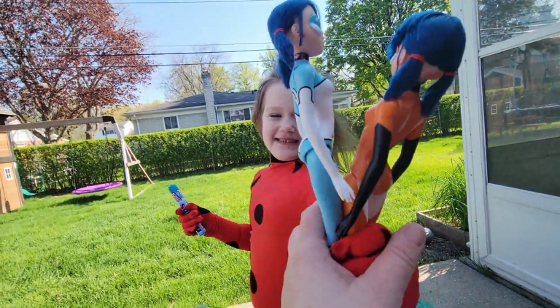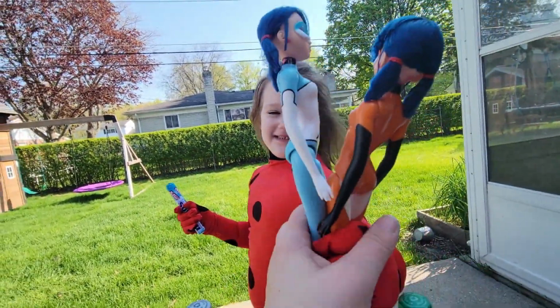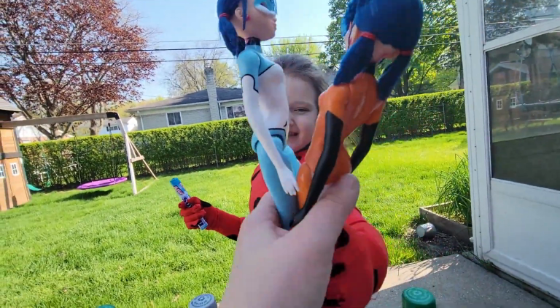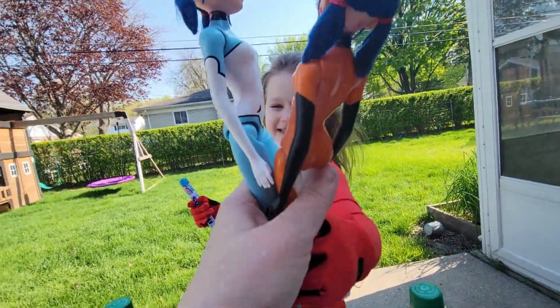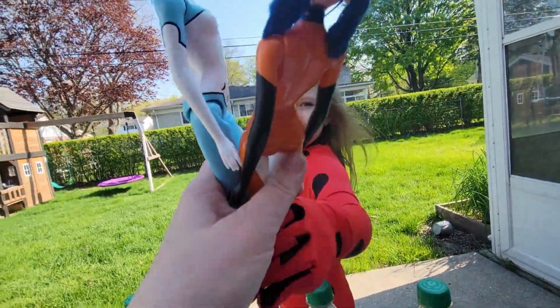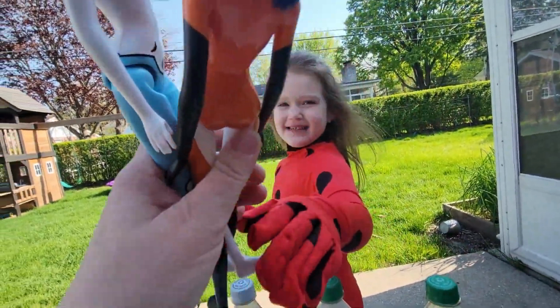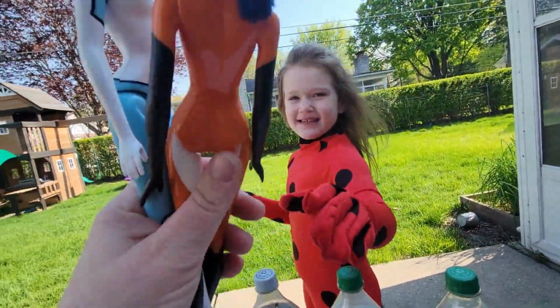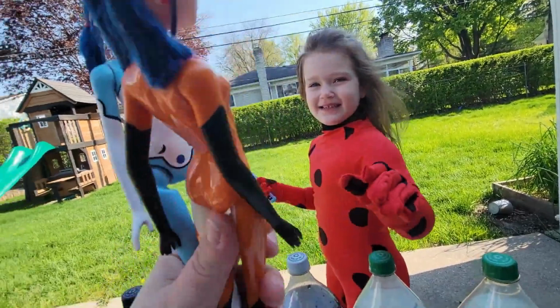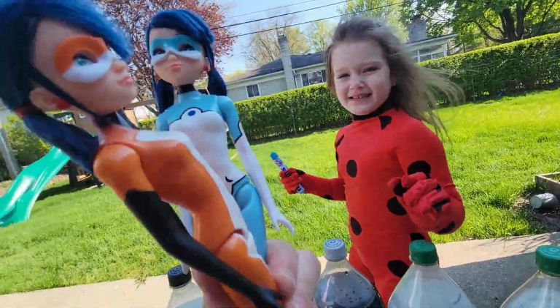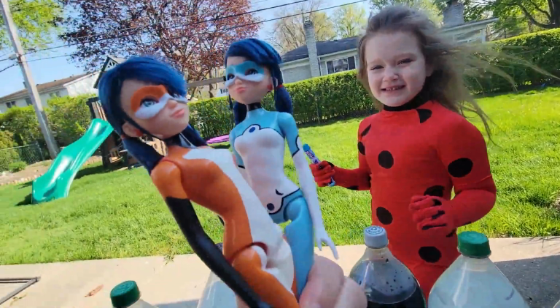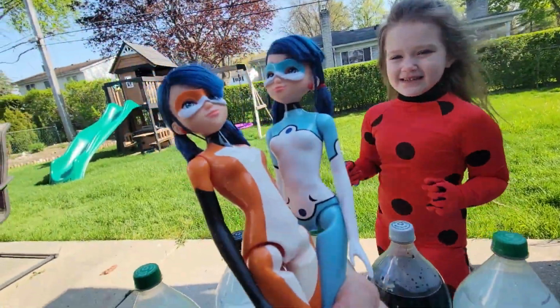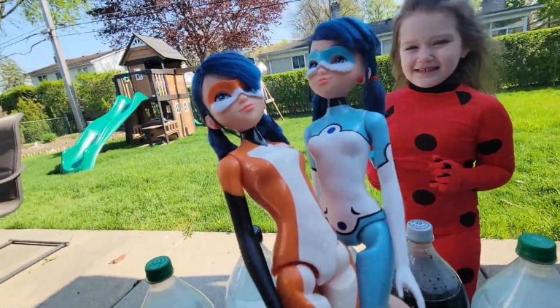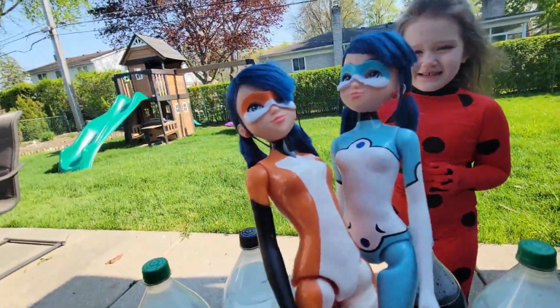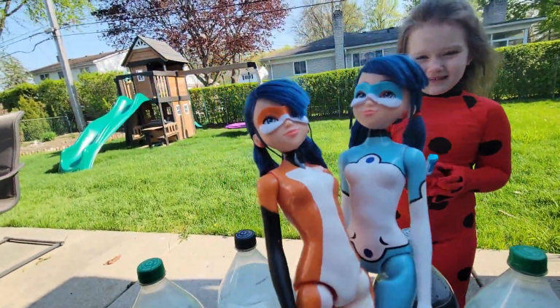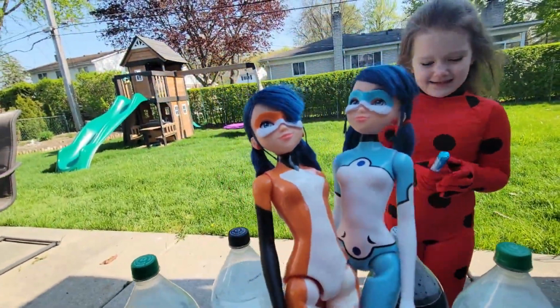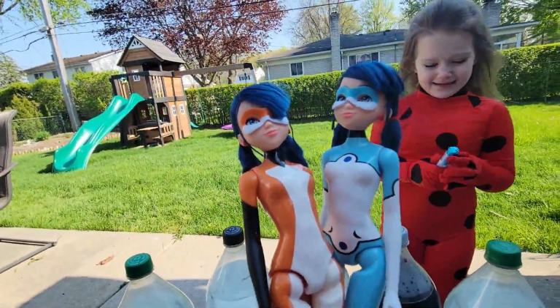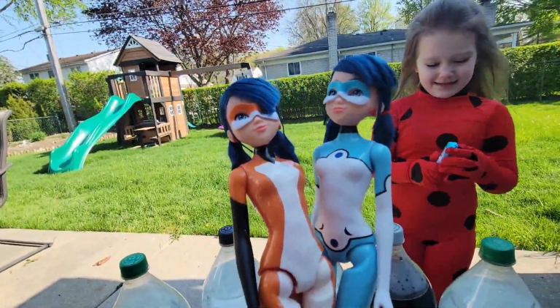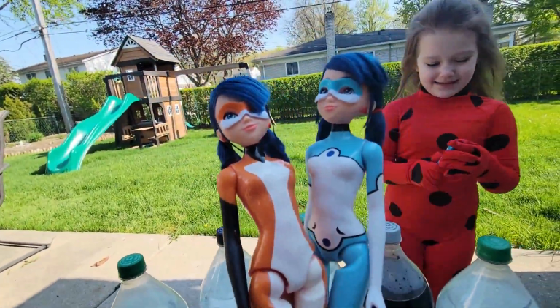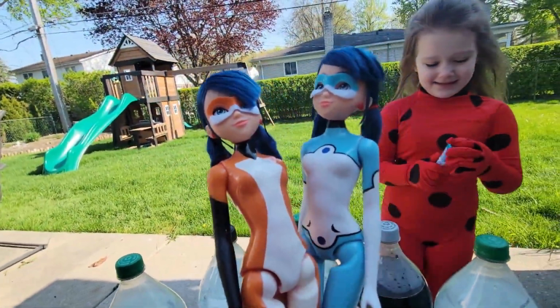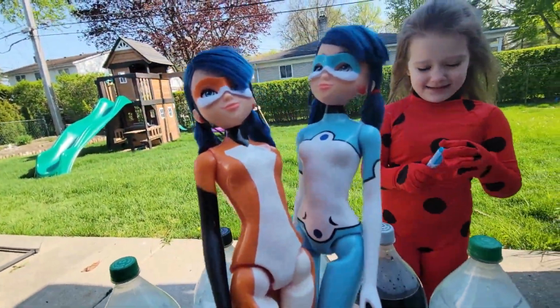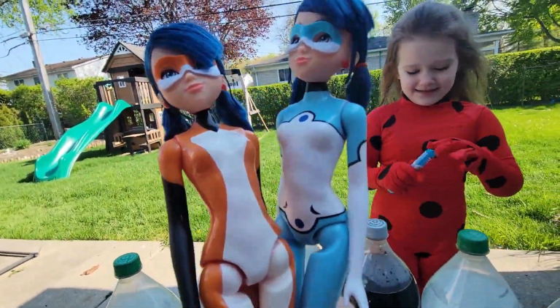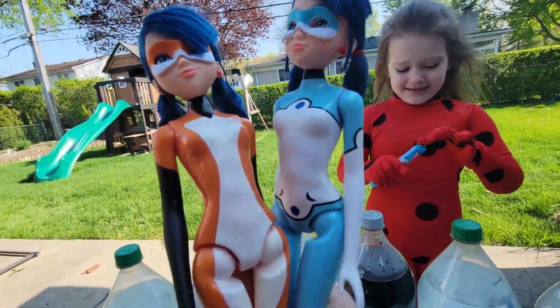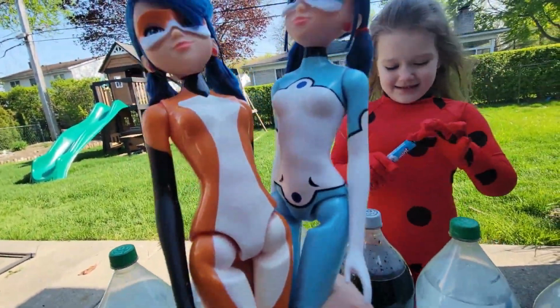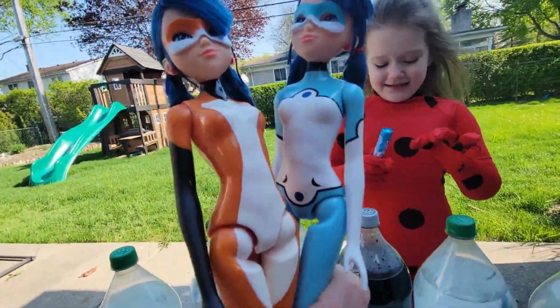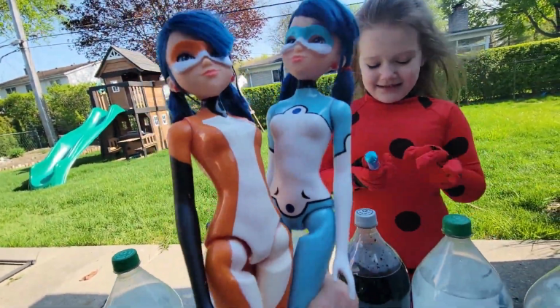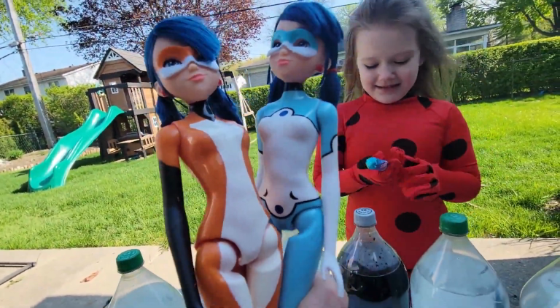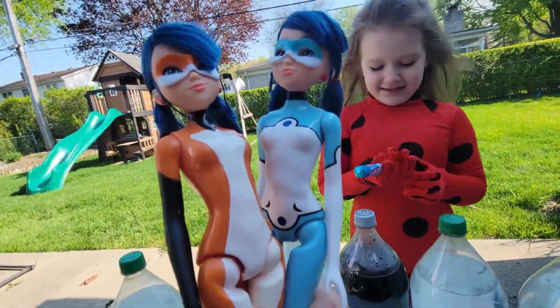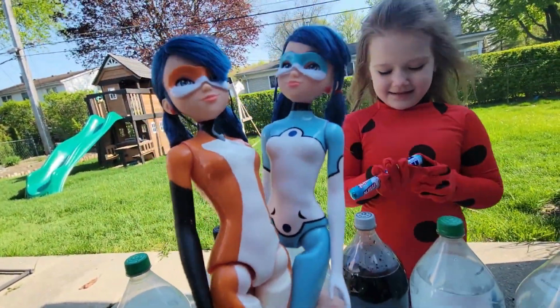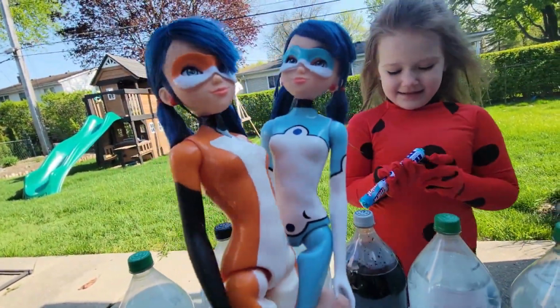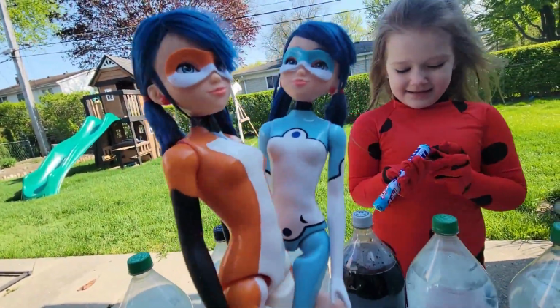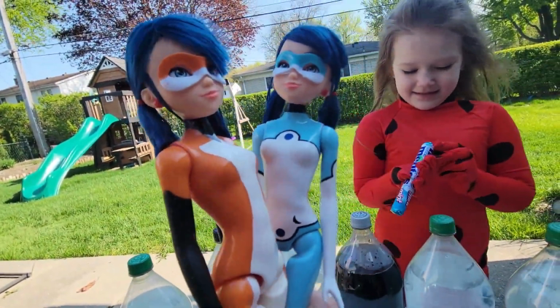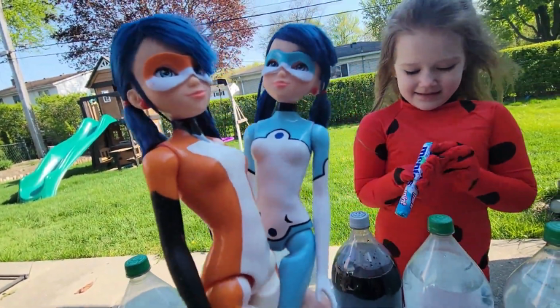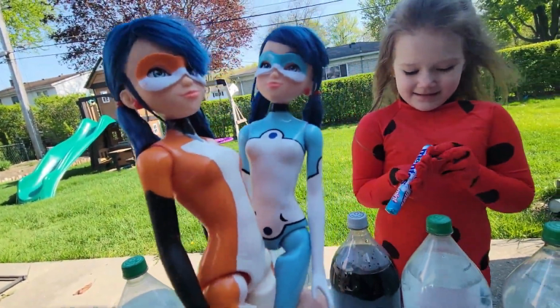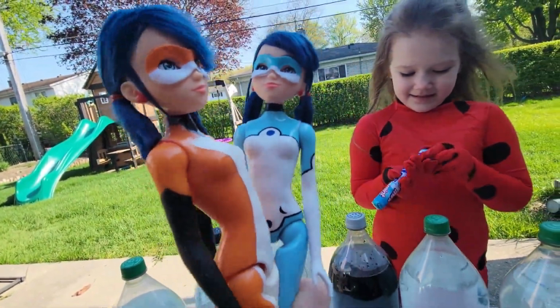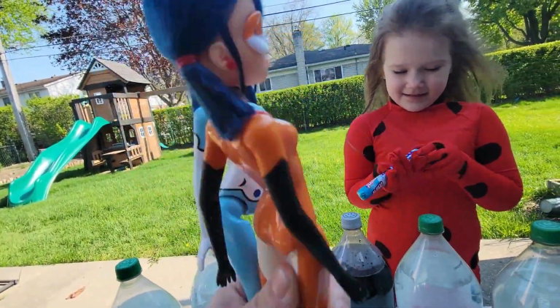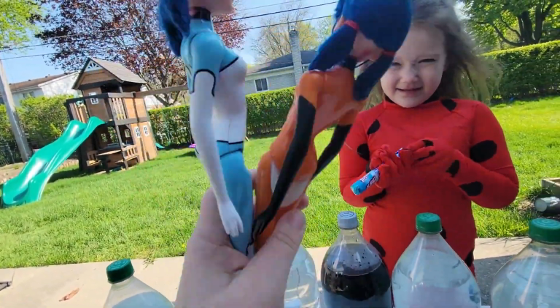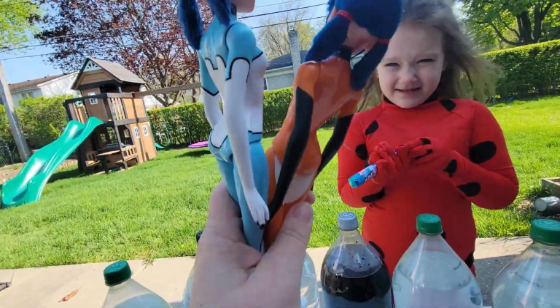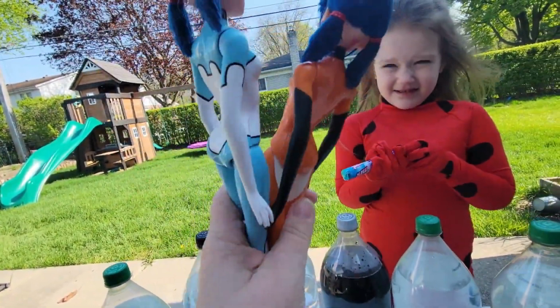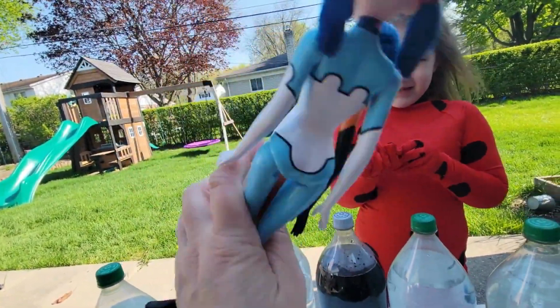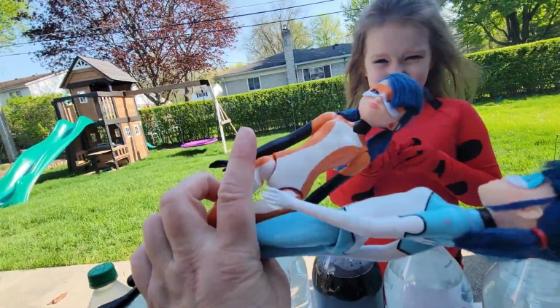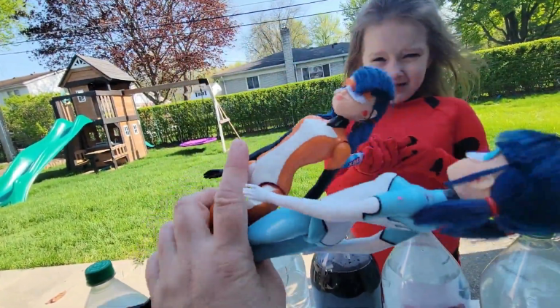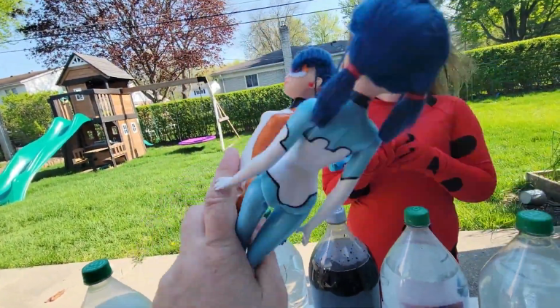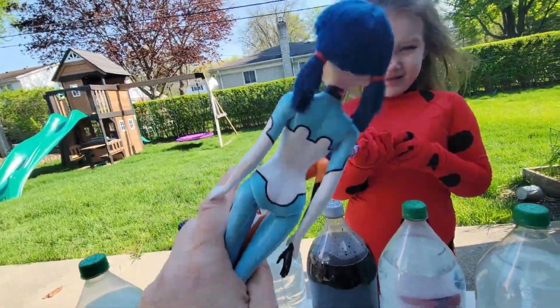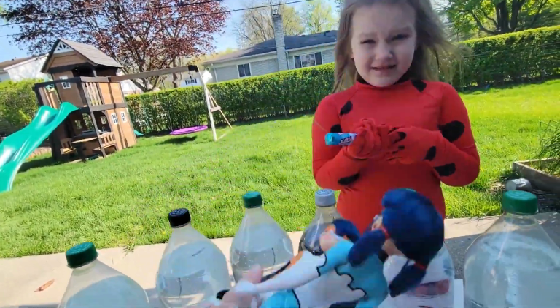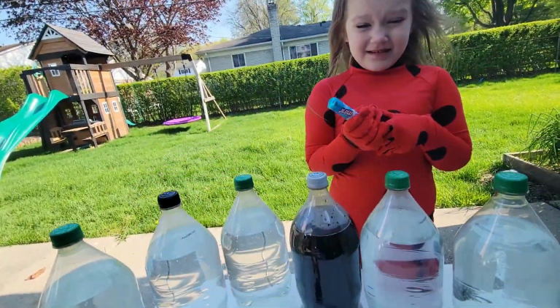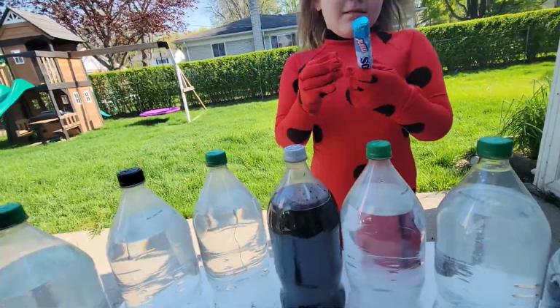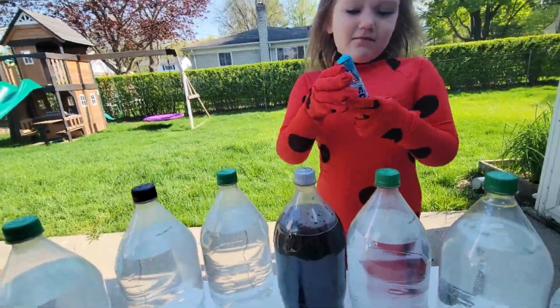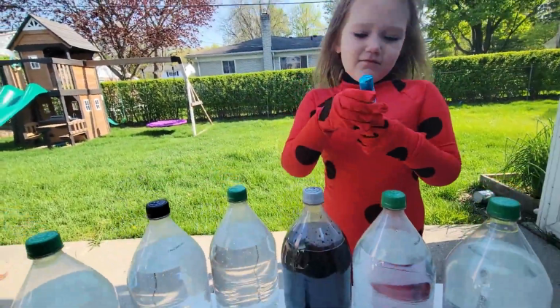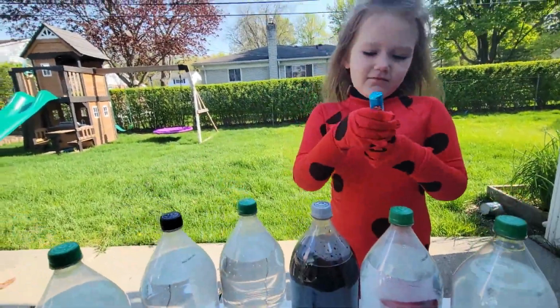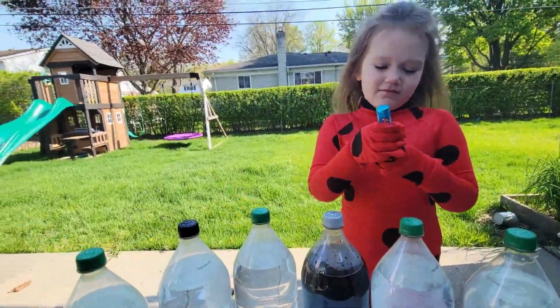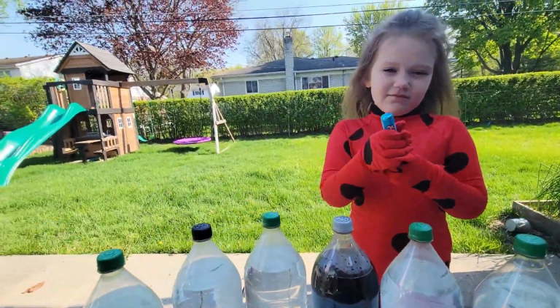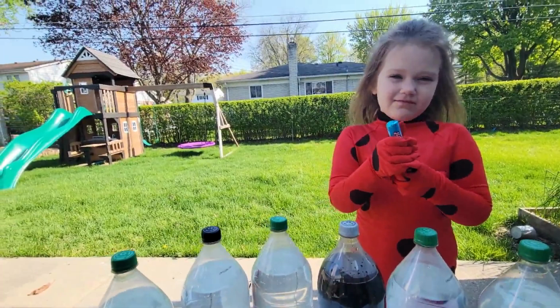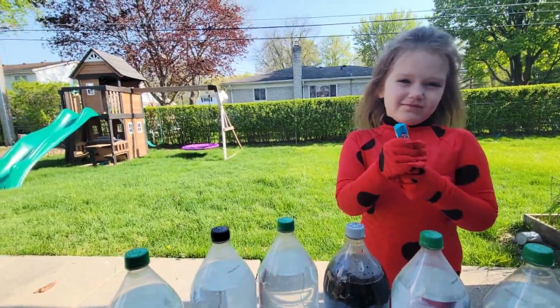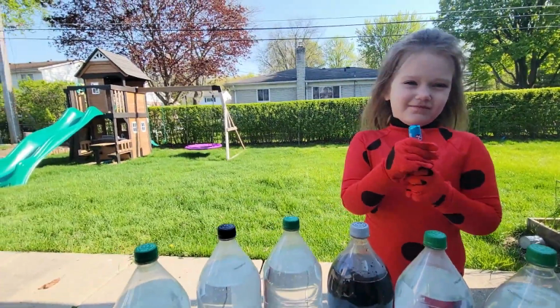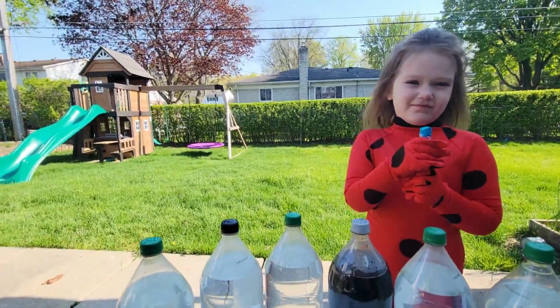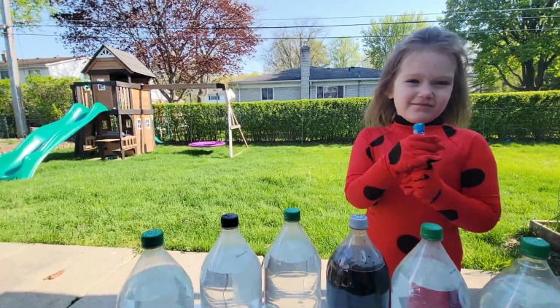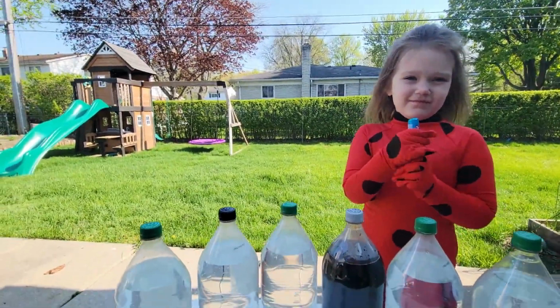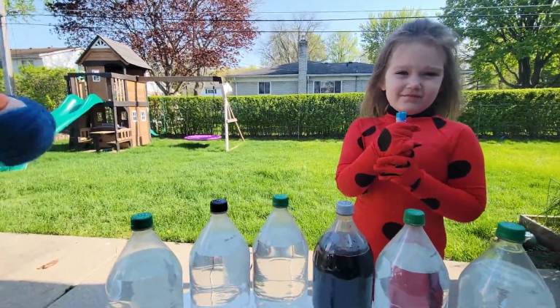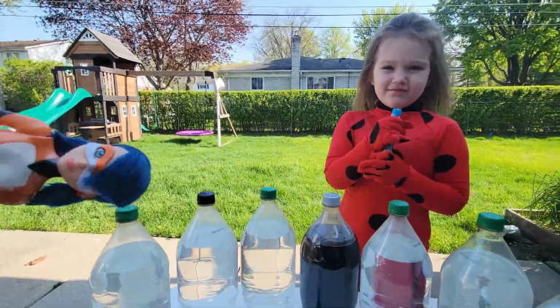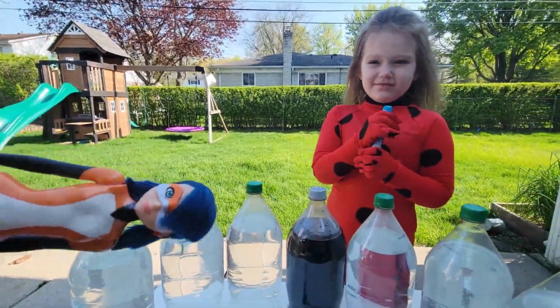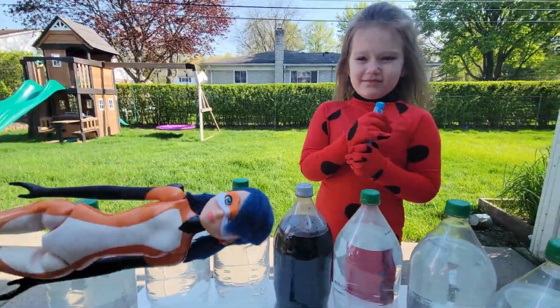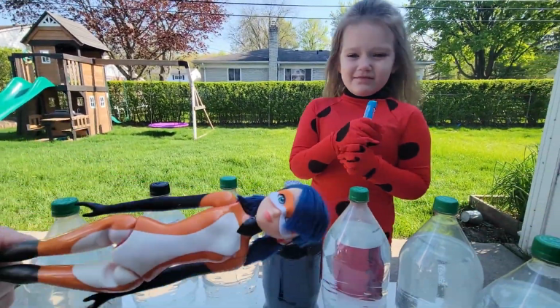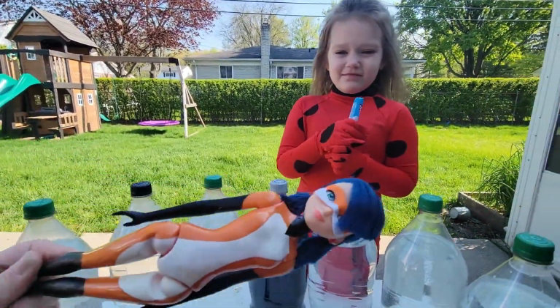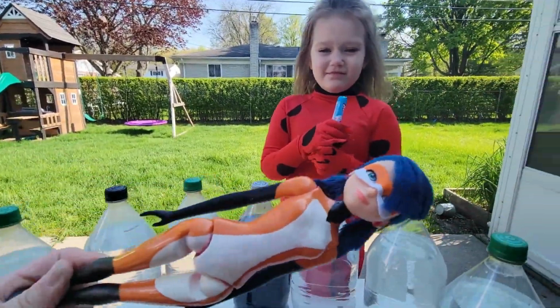These are the Miraculous Ladybug. We have the foxy one and we have the fluffy one. They're going to help us with the explosion!